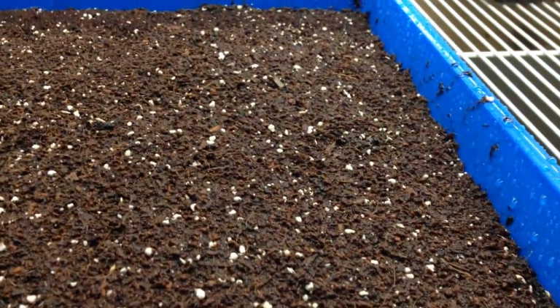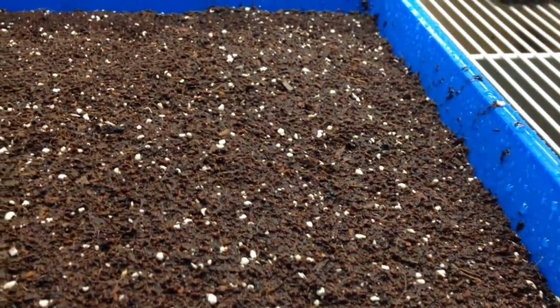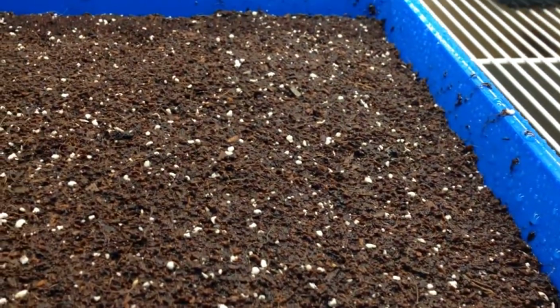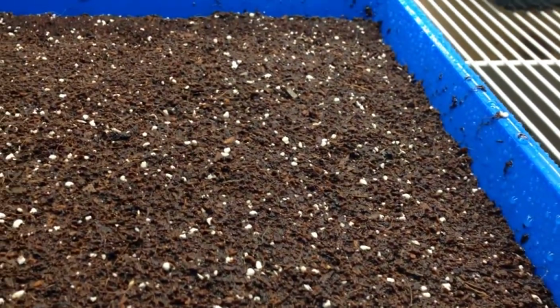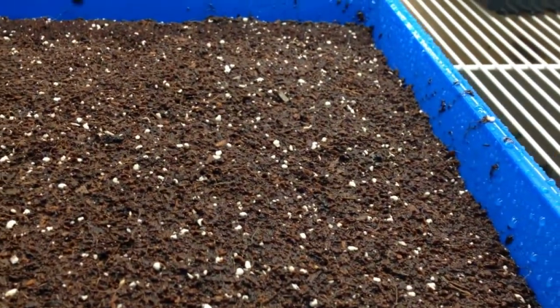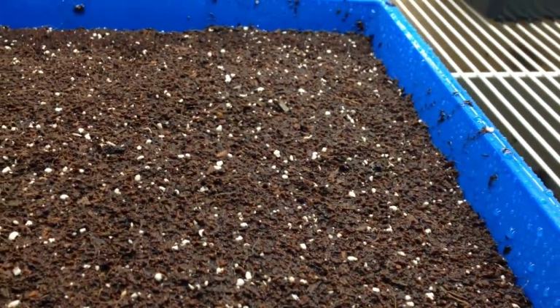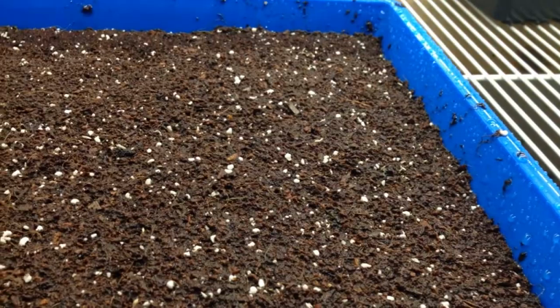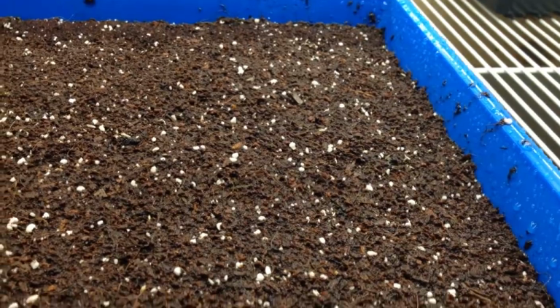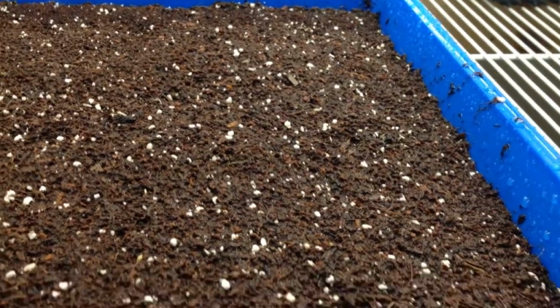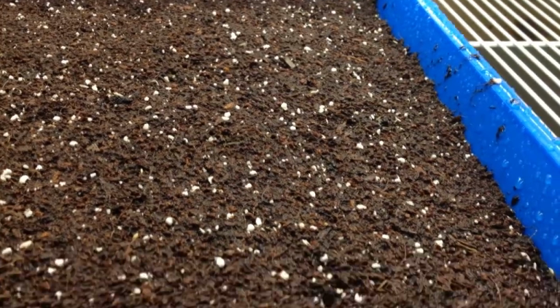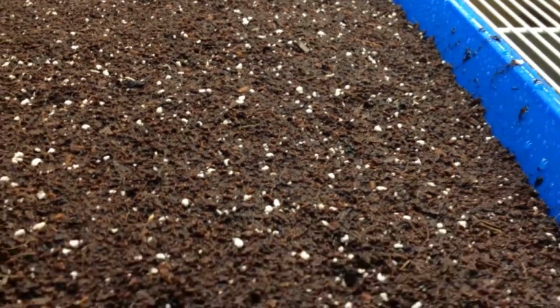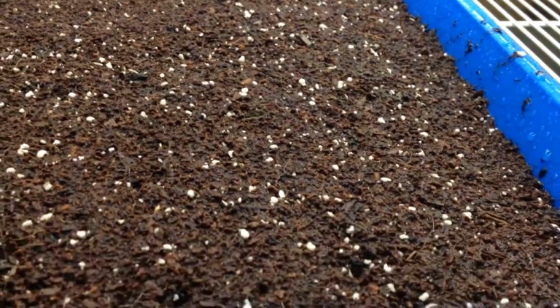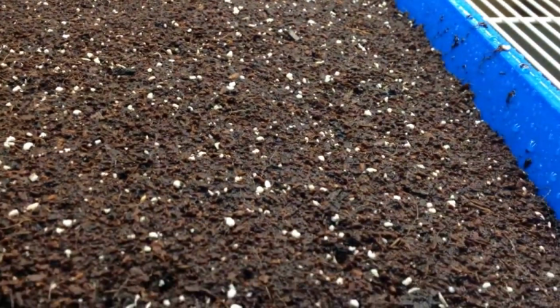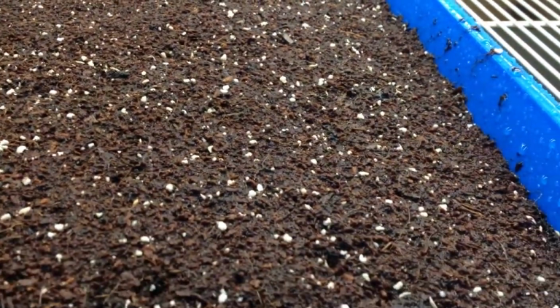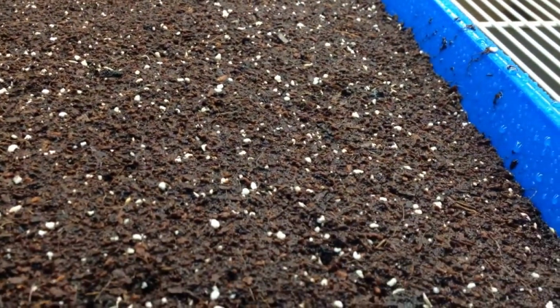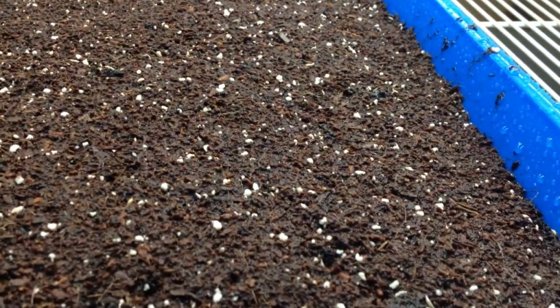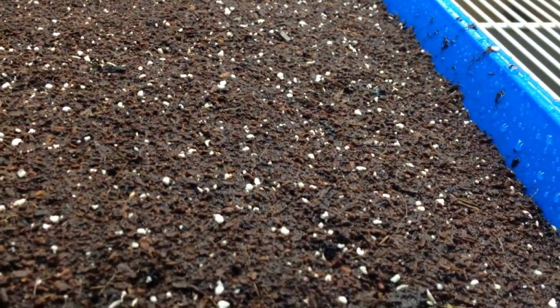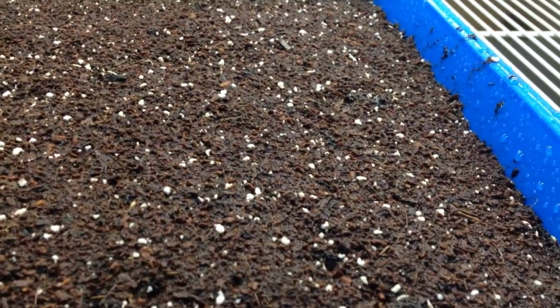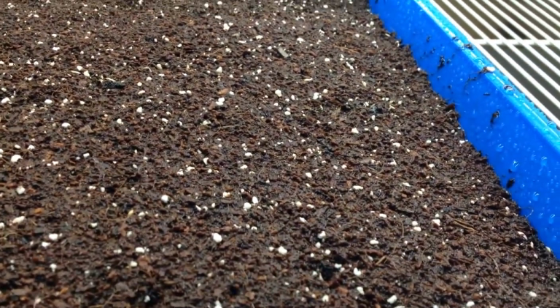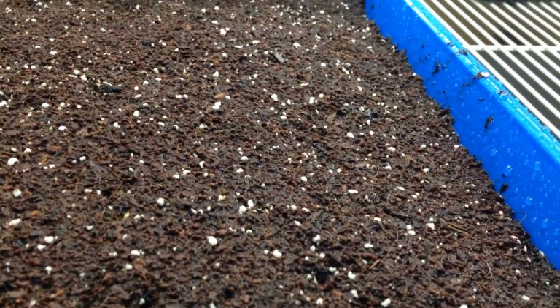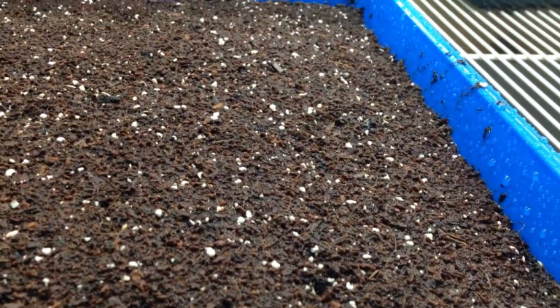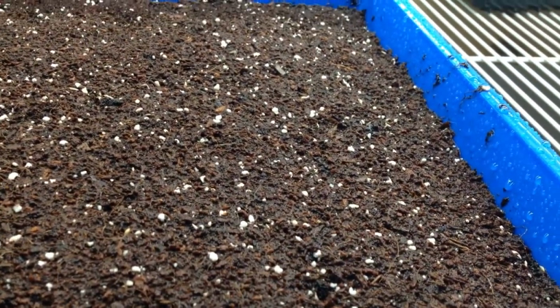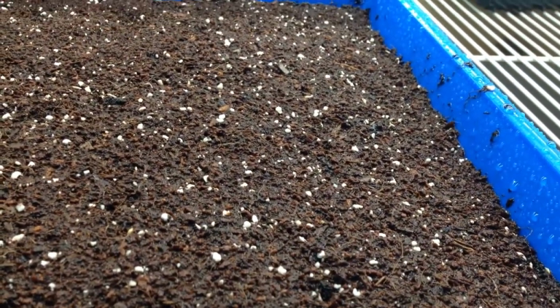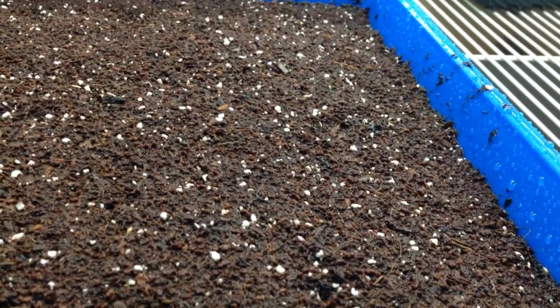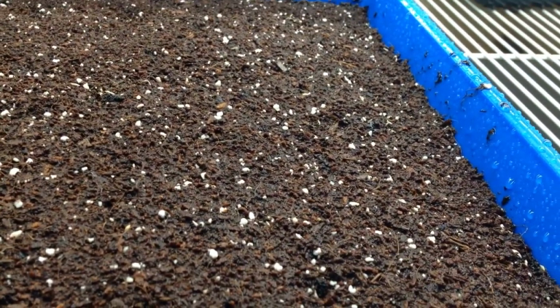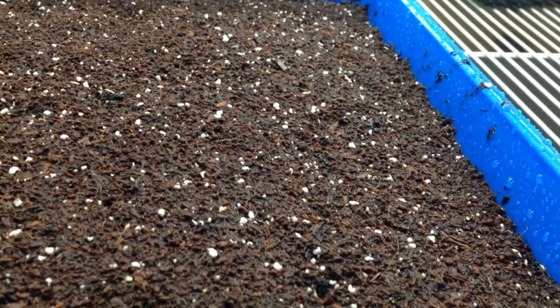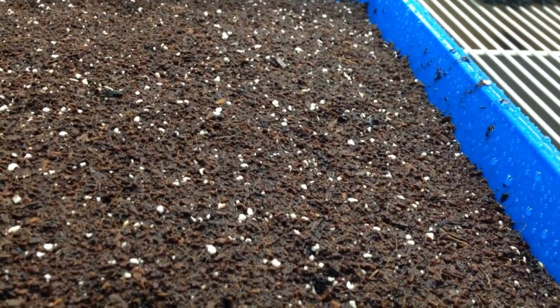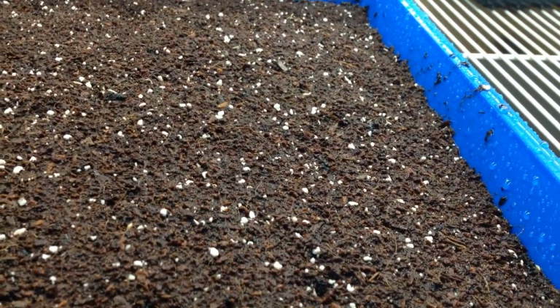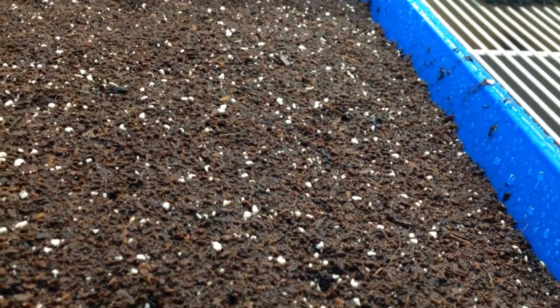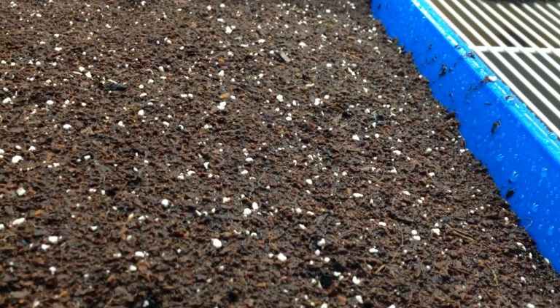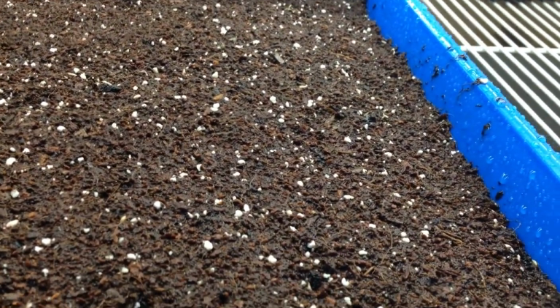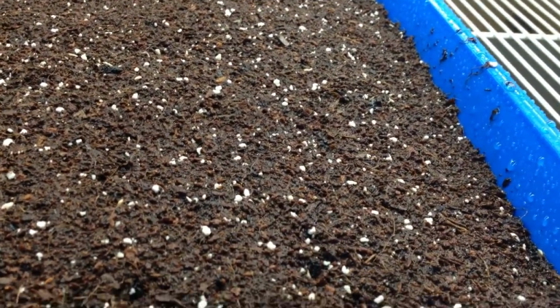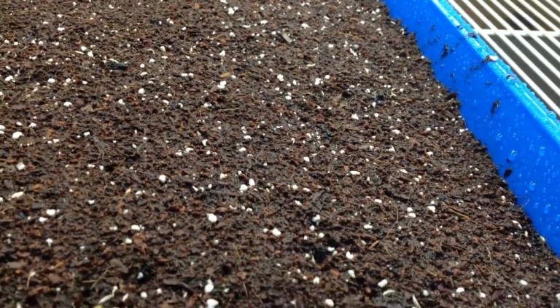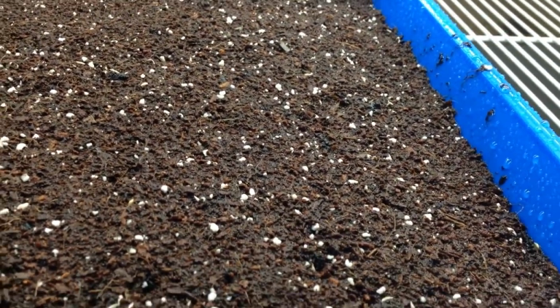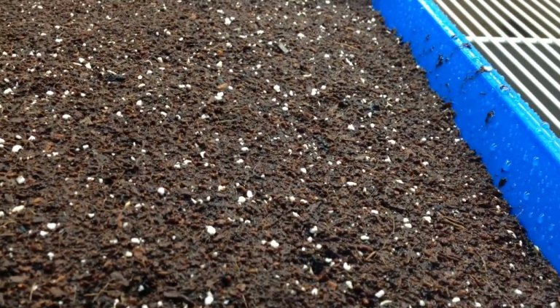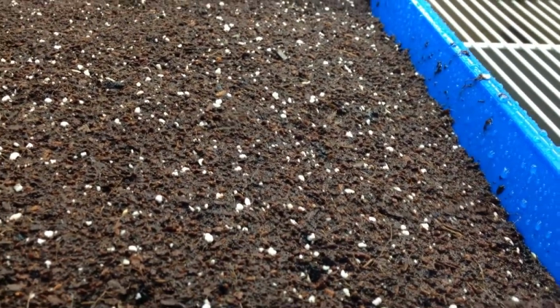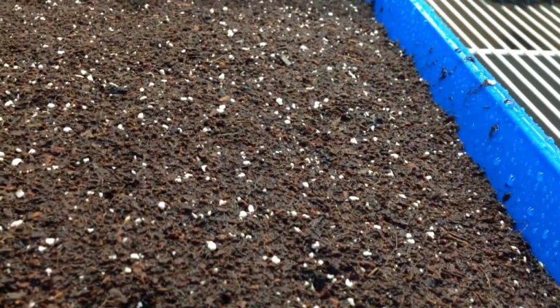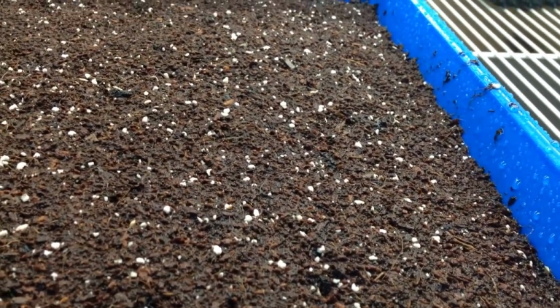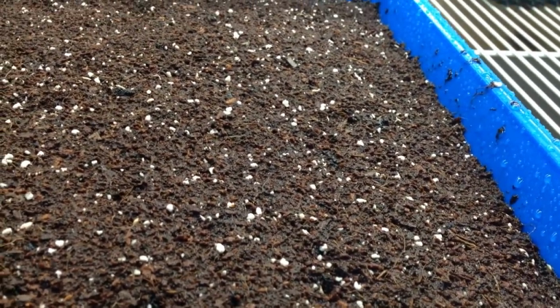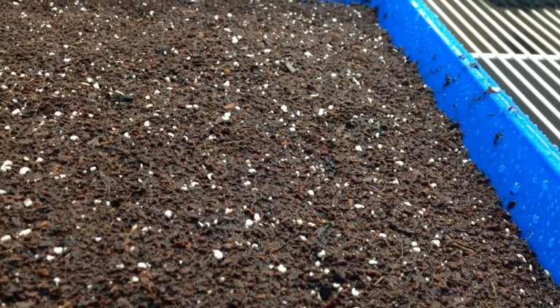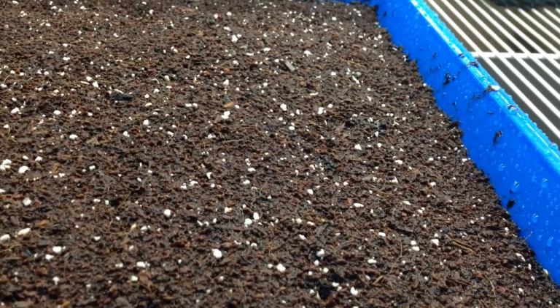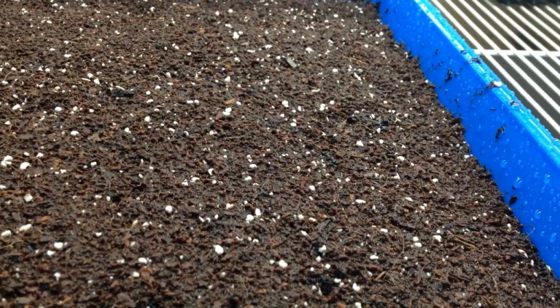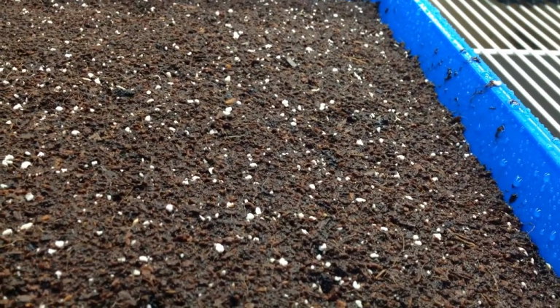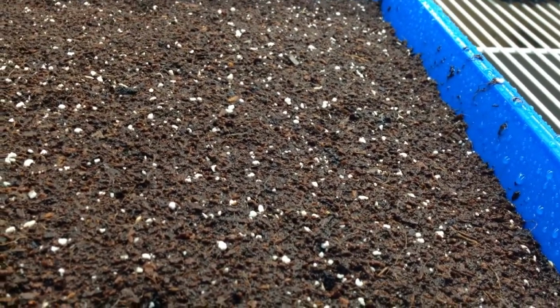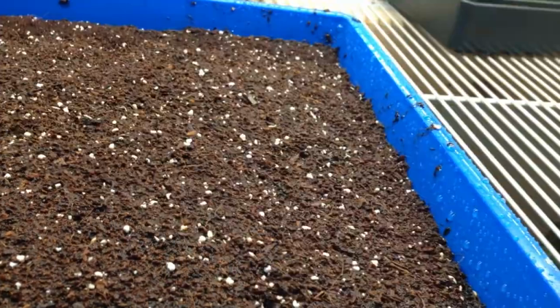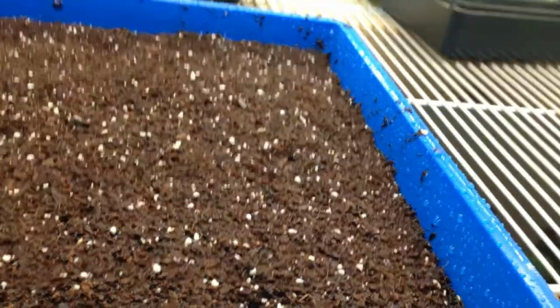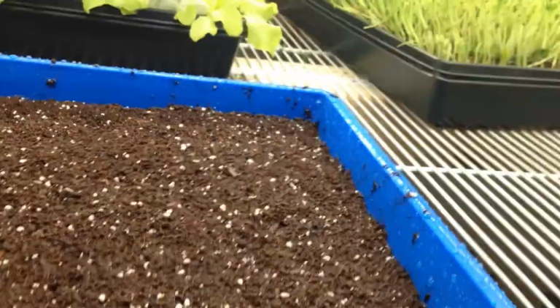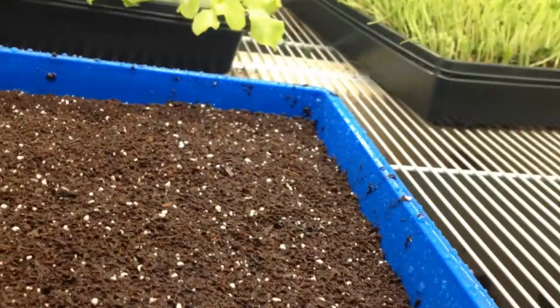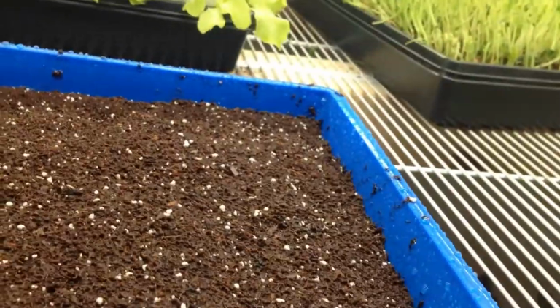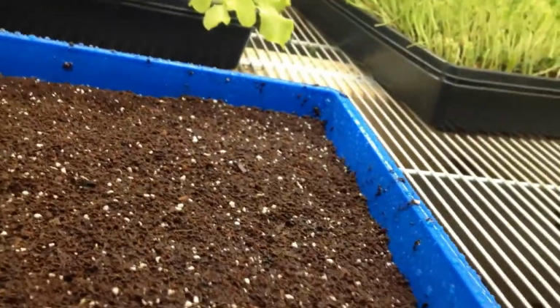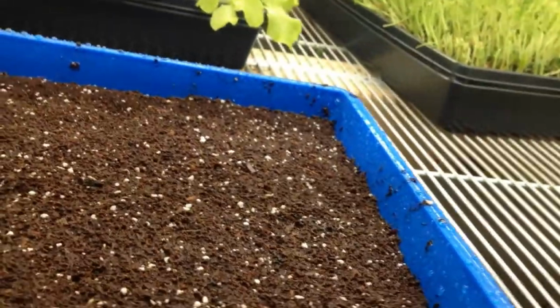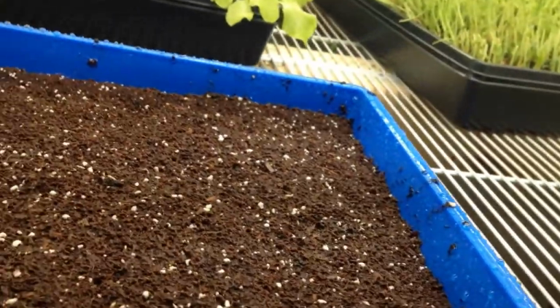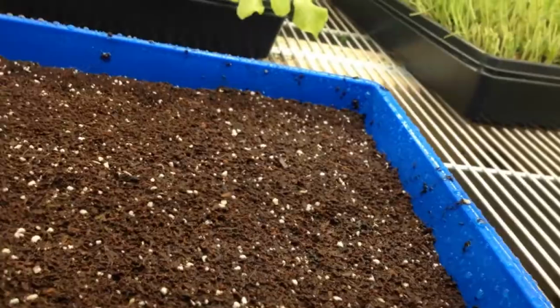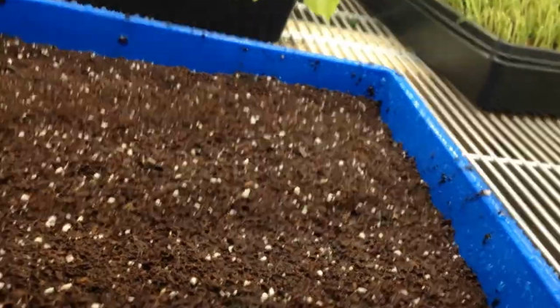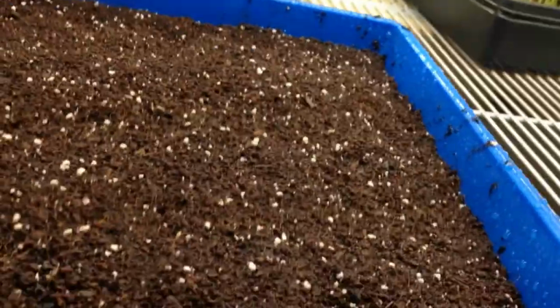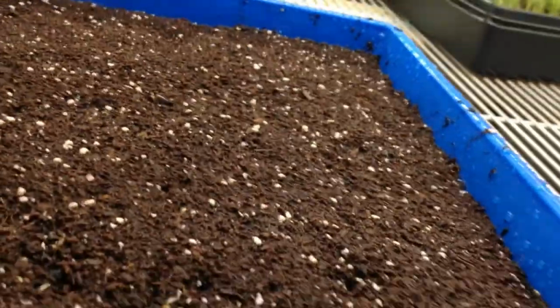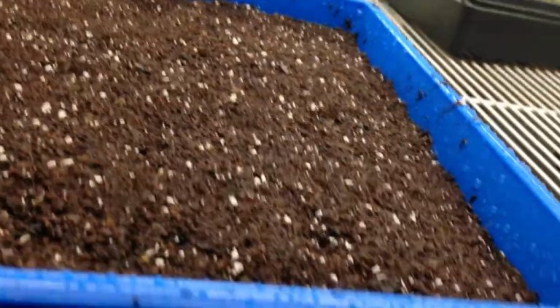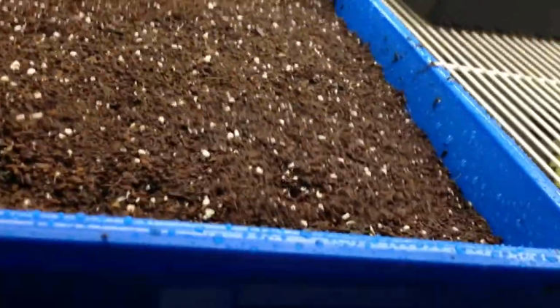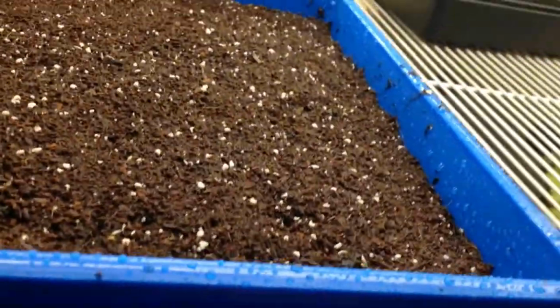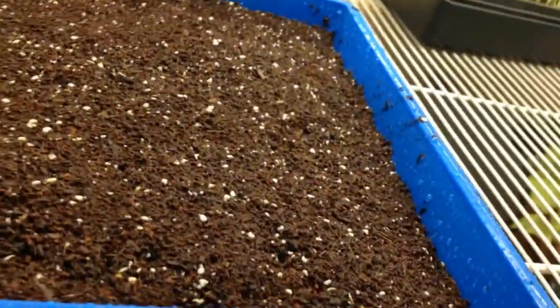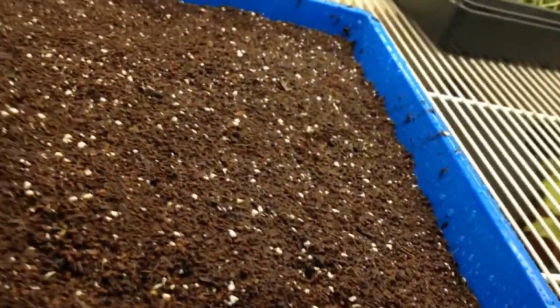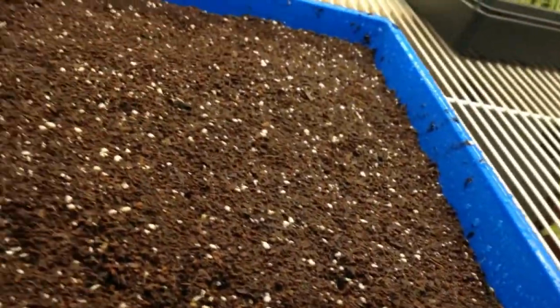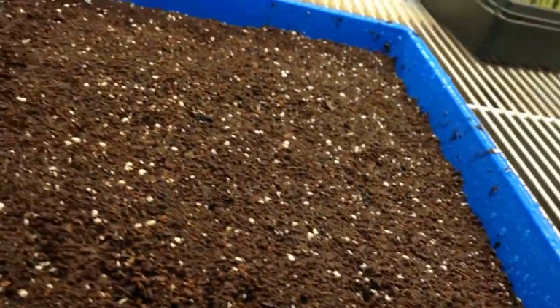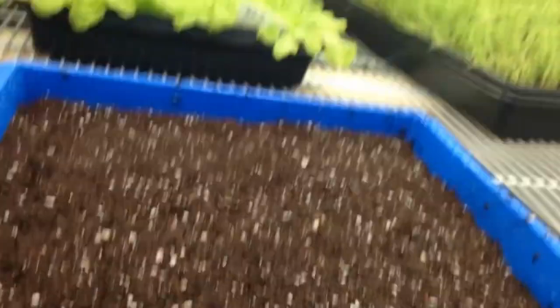We always seal down our compost because it solves all the problems that you have with mold. It doesn't cost that much to put a little bit of seed starter on top.